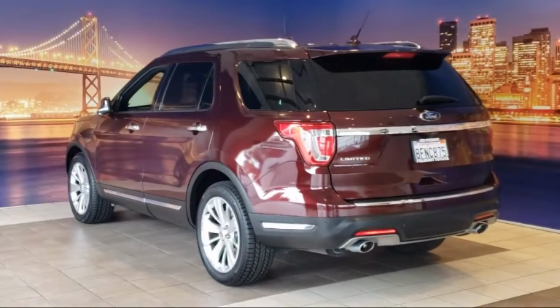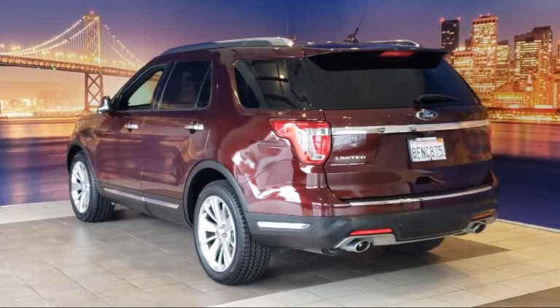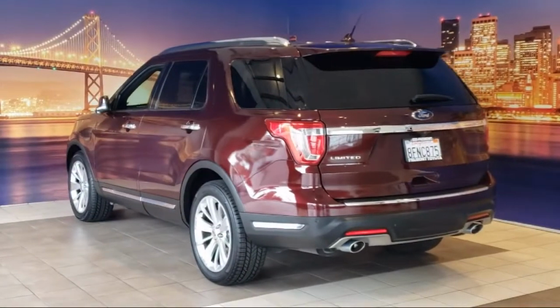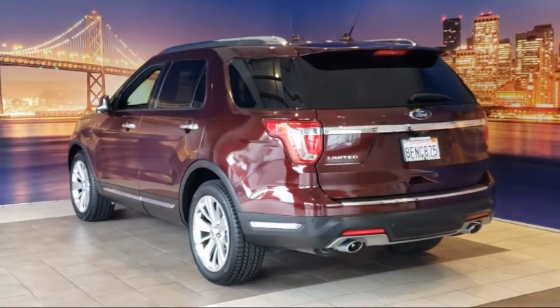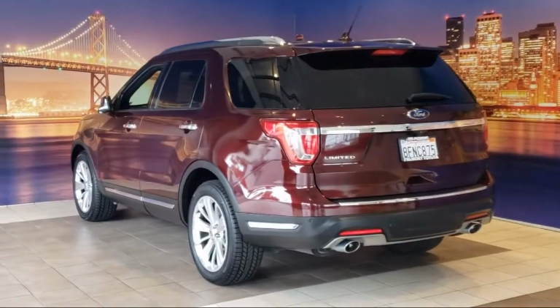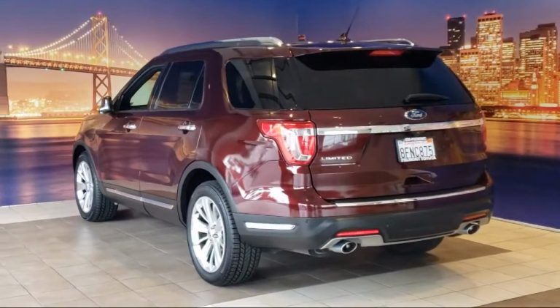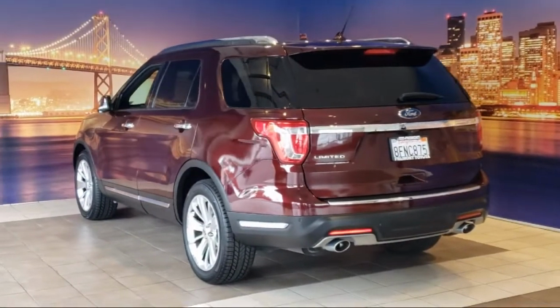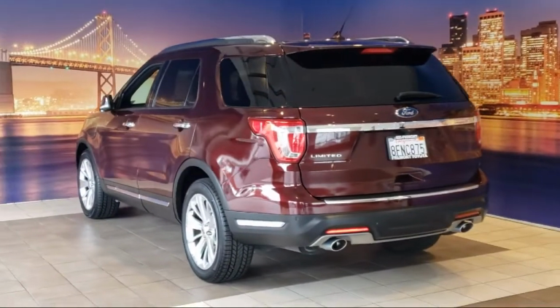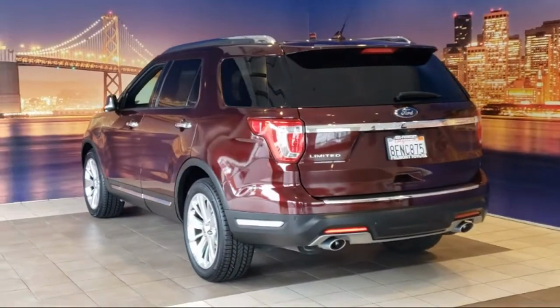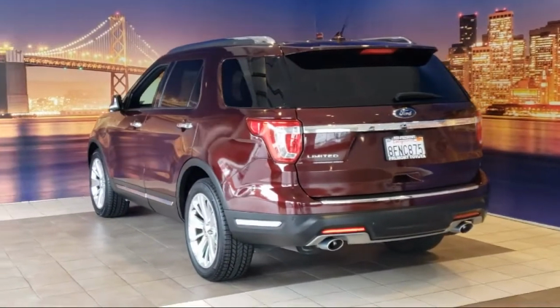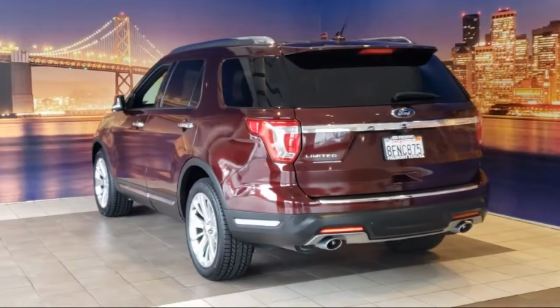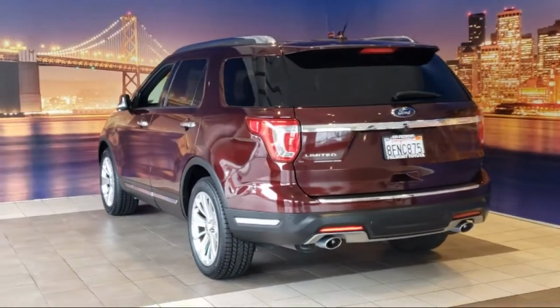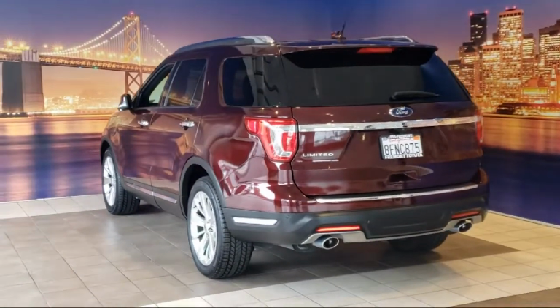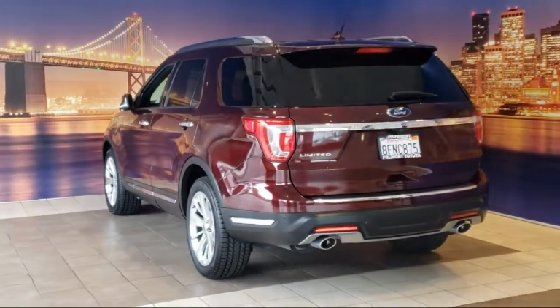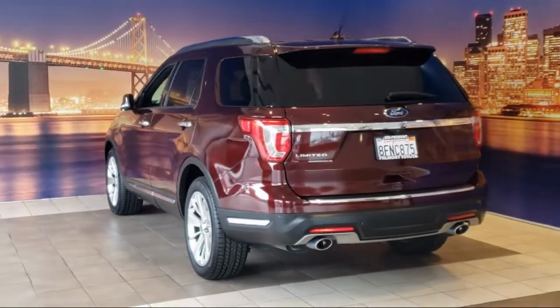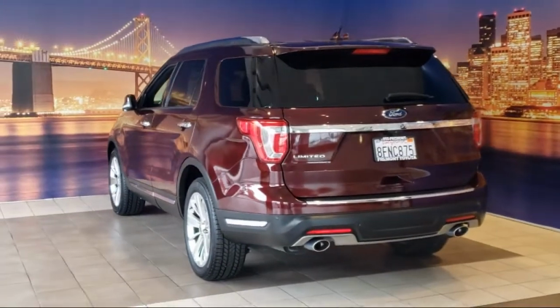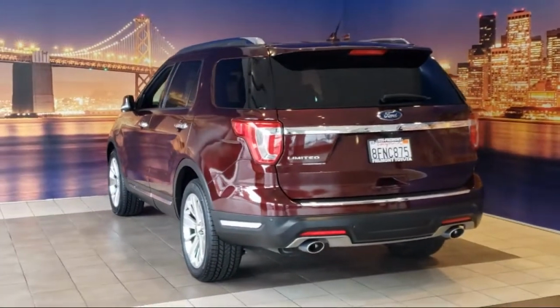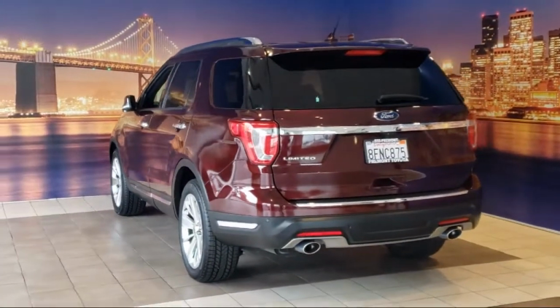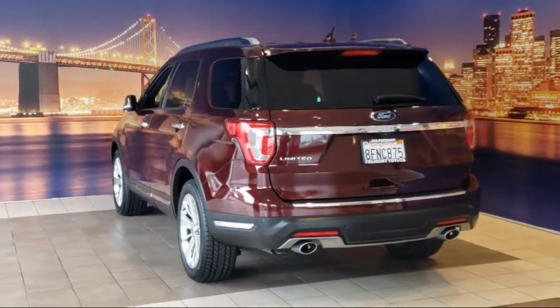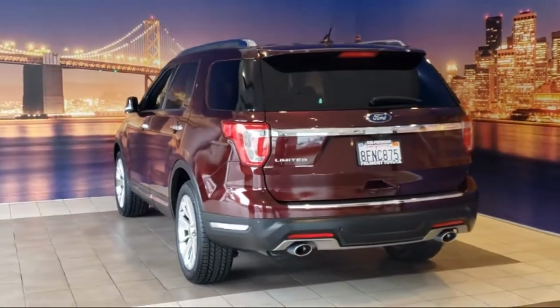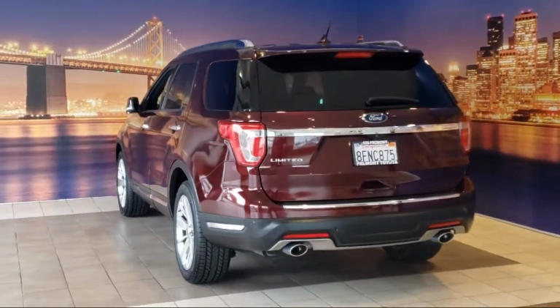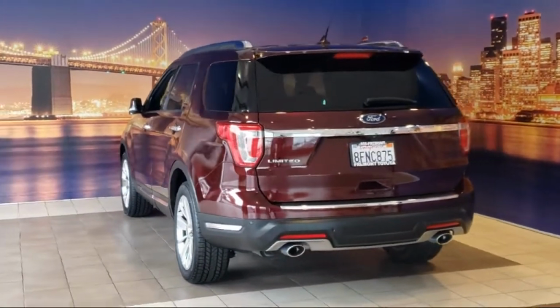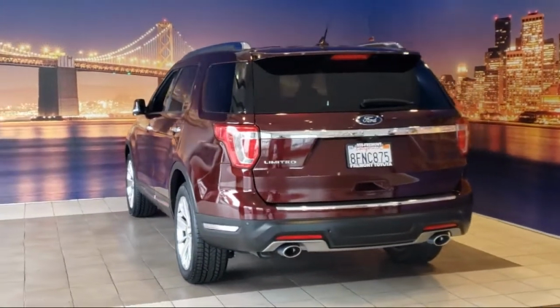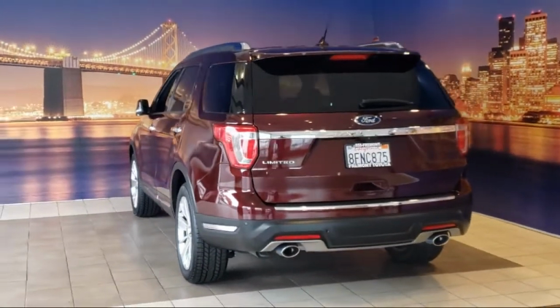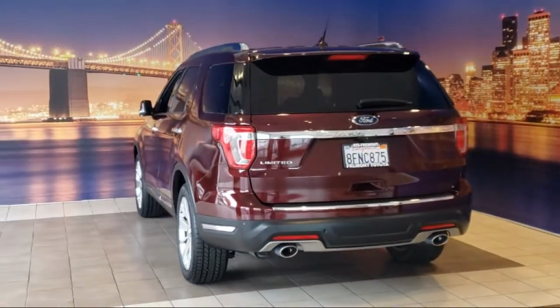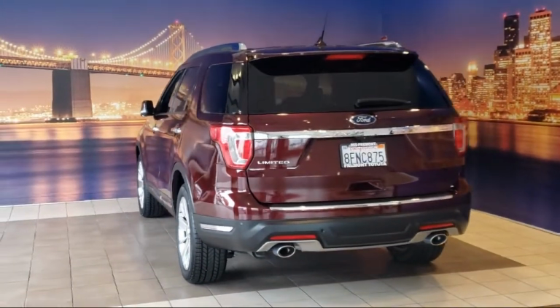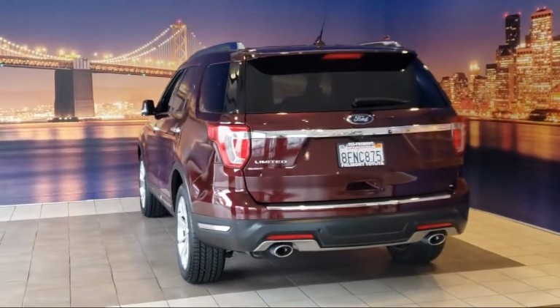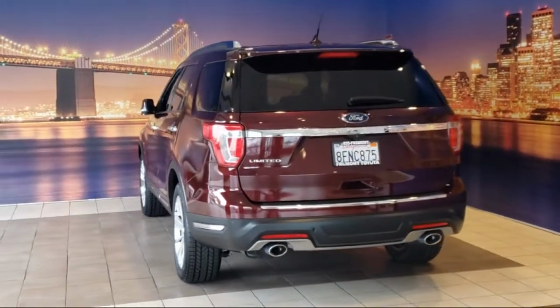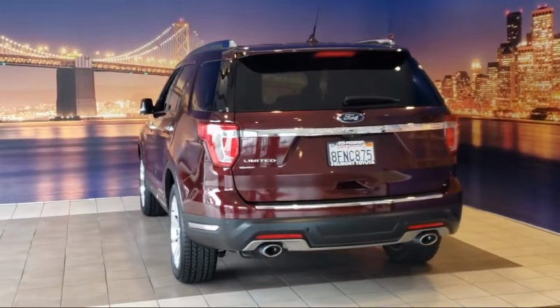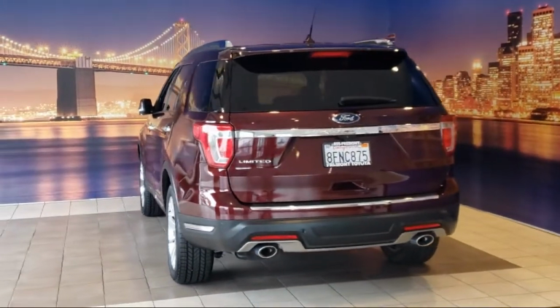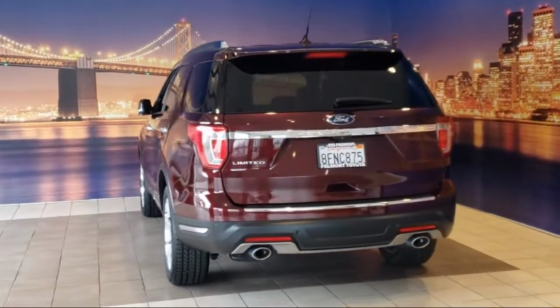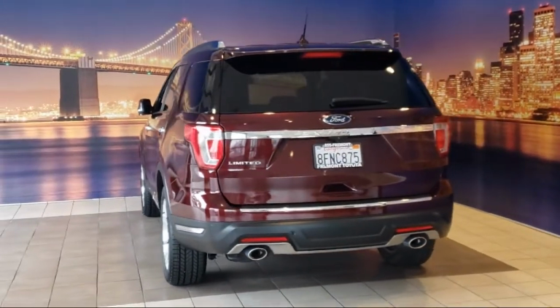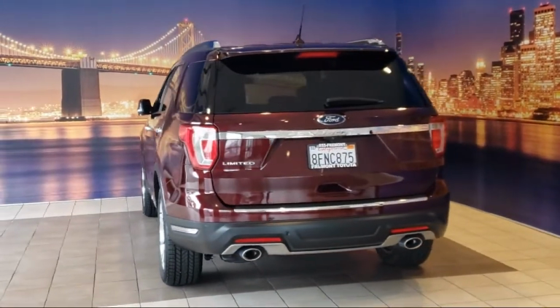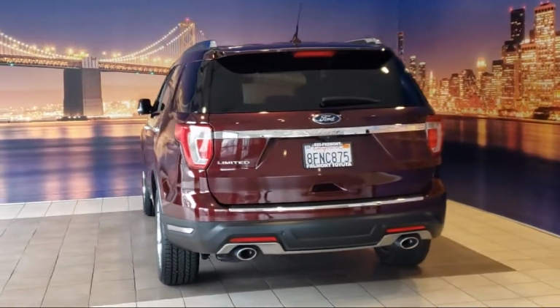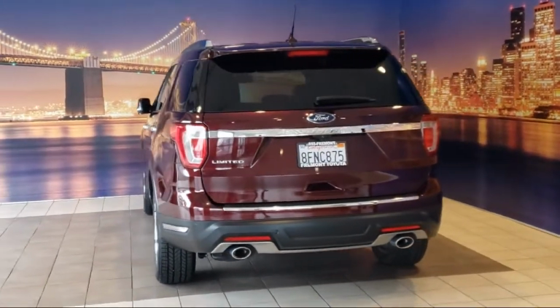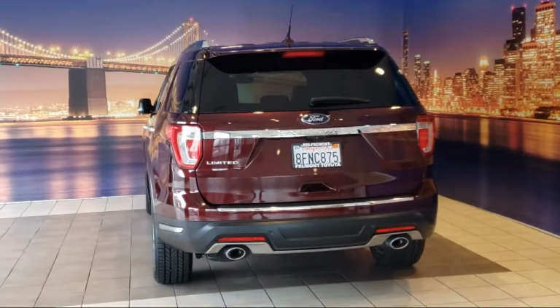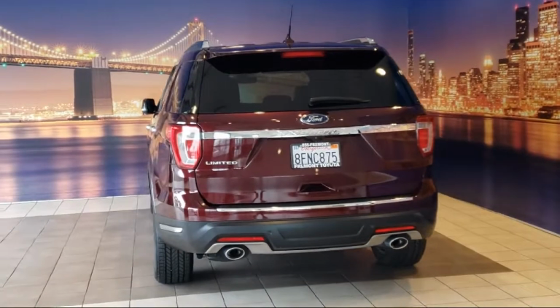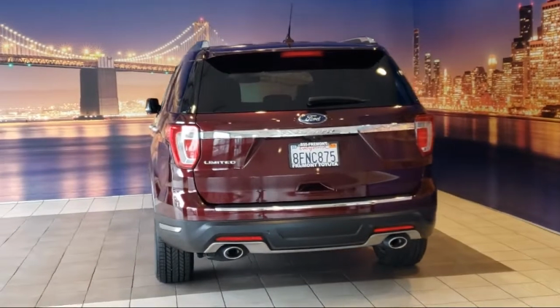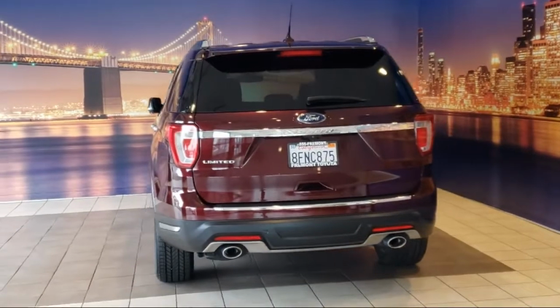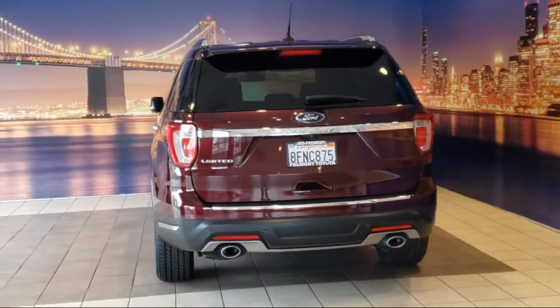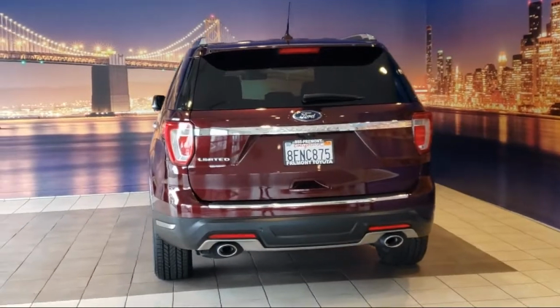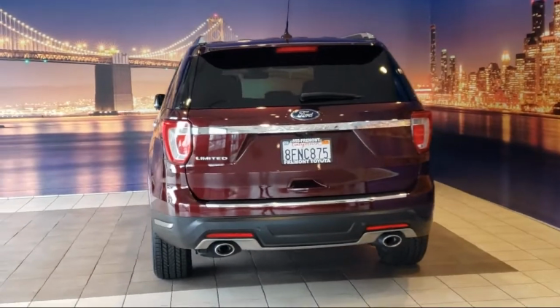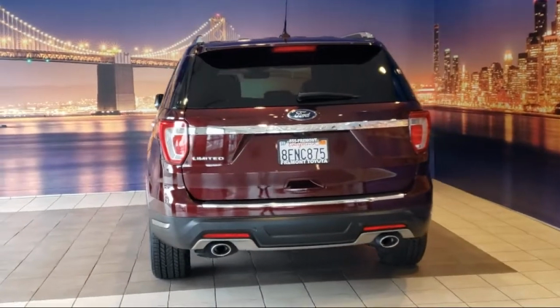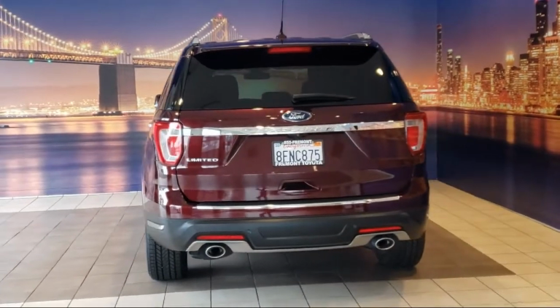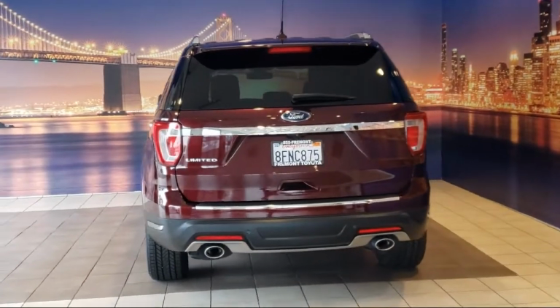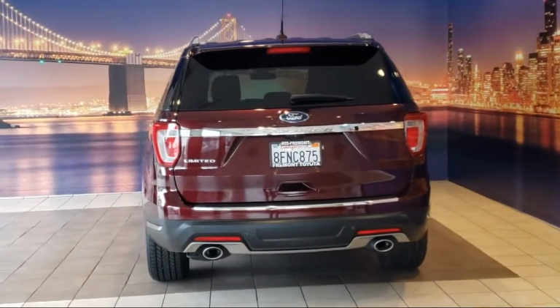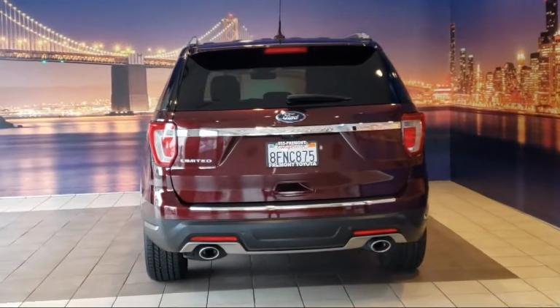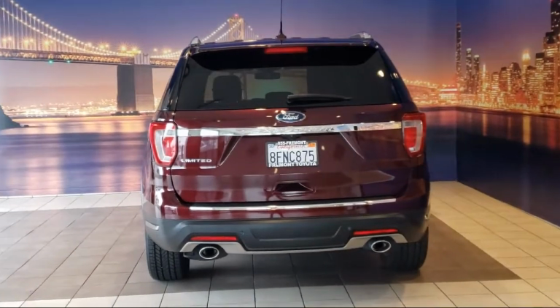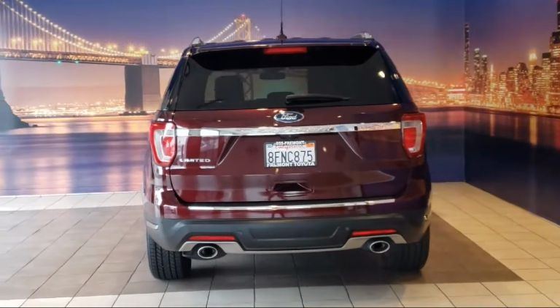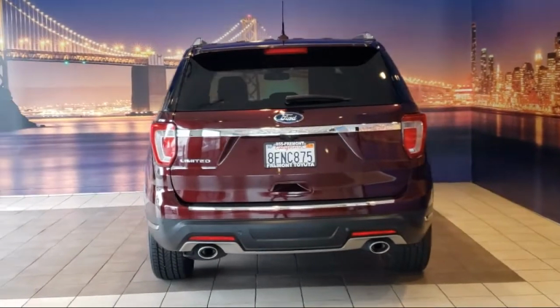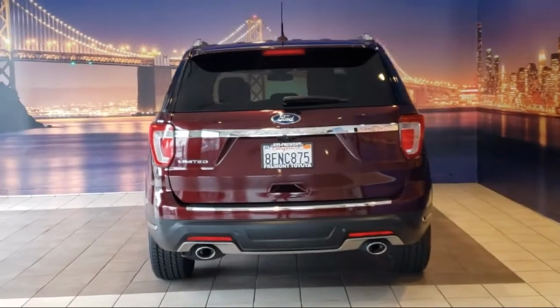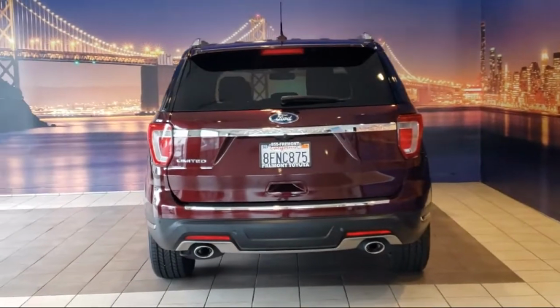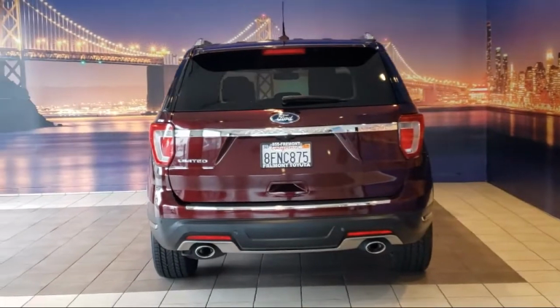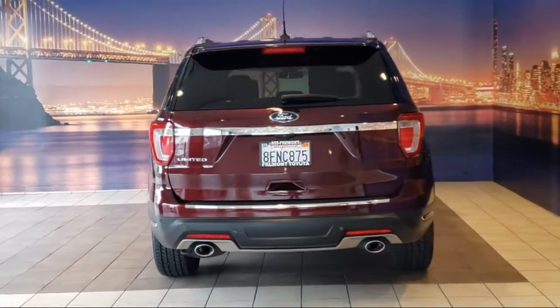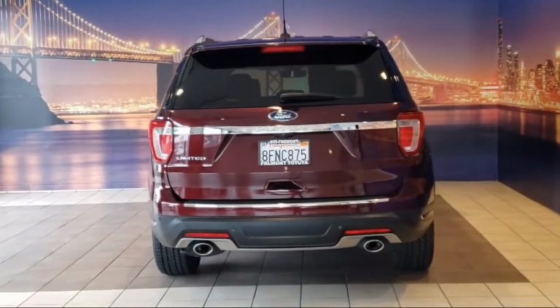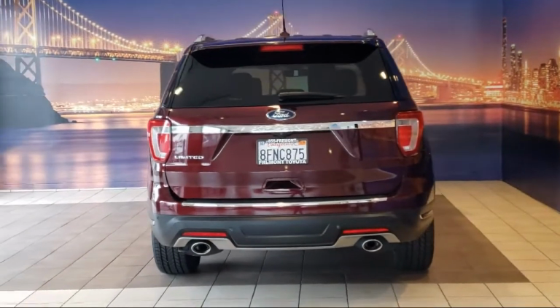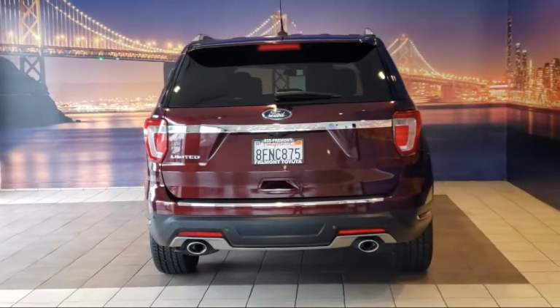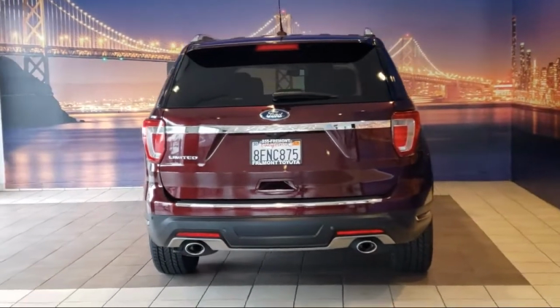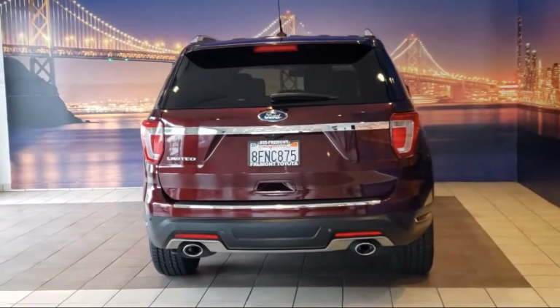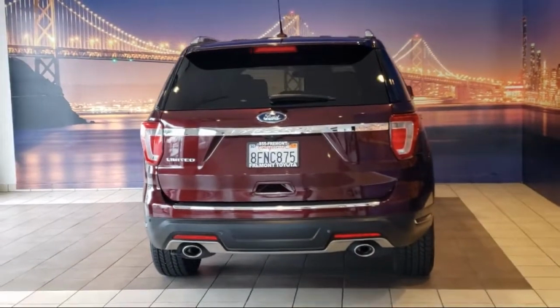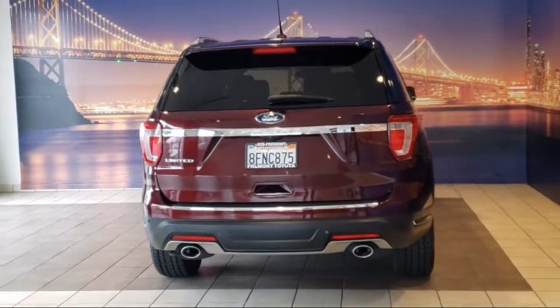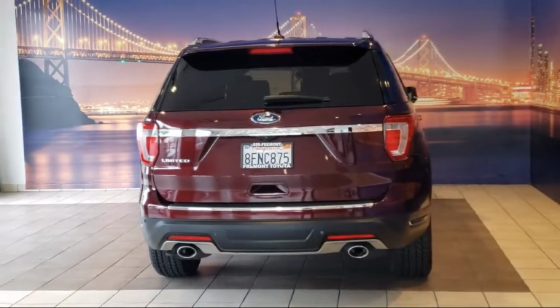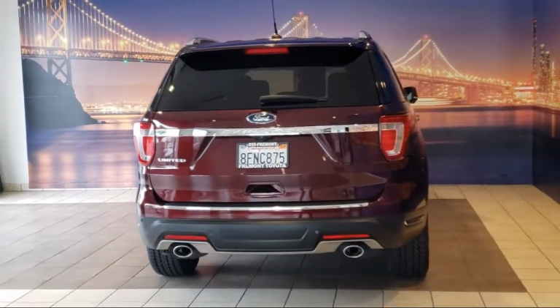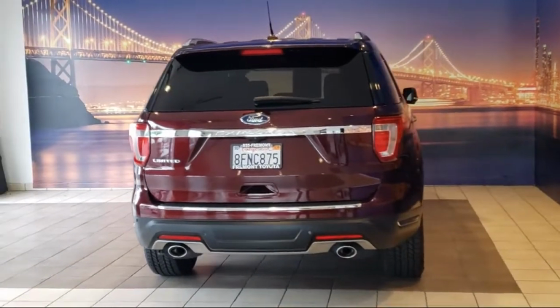SYNC 3 911 assist, heated rear seats, roof rack, and has less than 35,000 miles on the odometer.